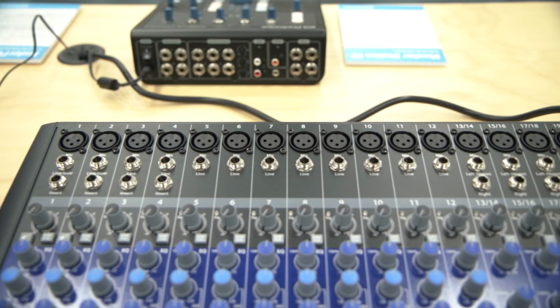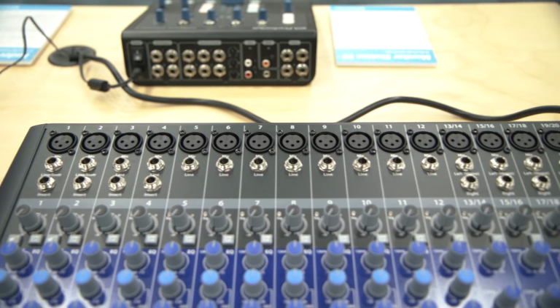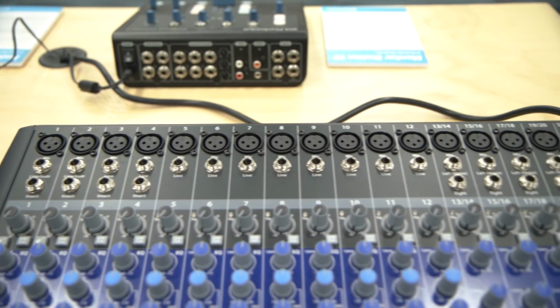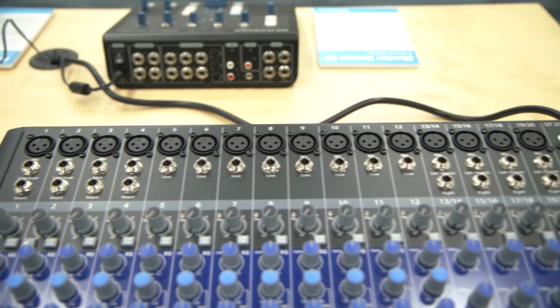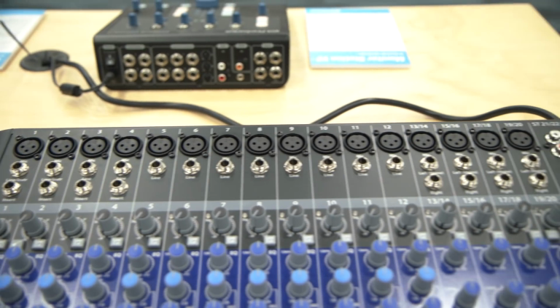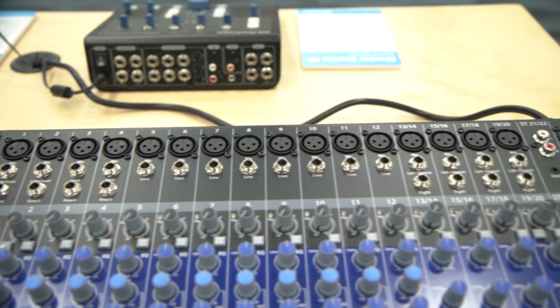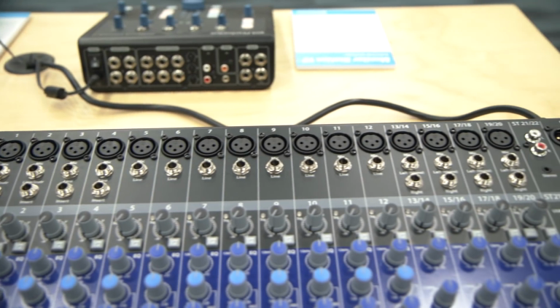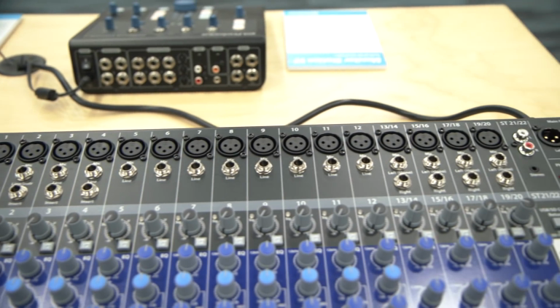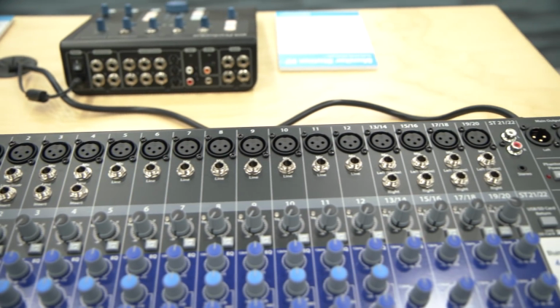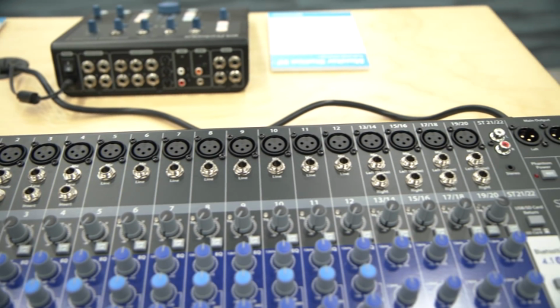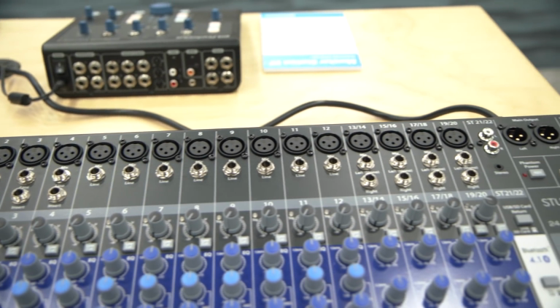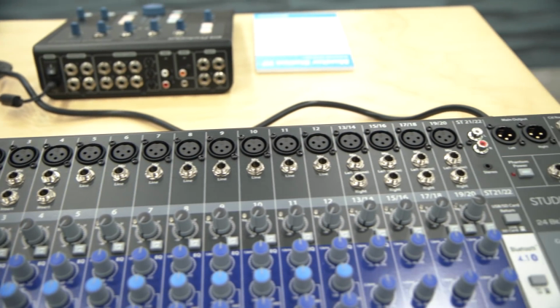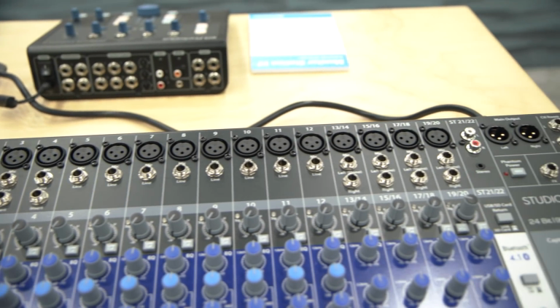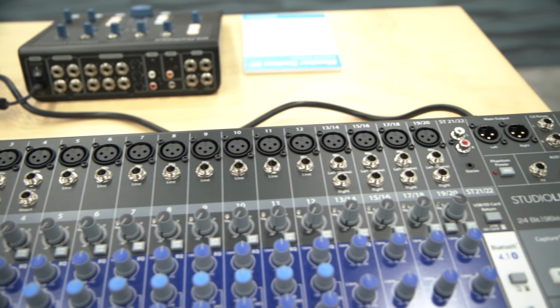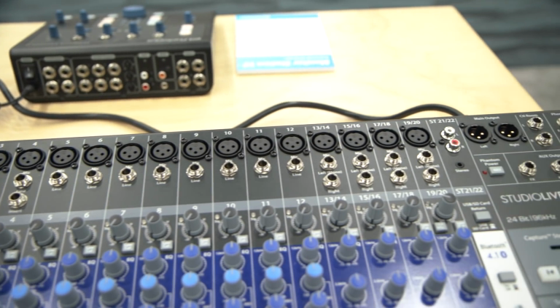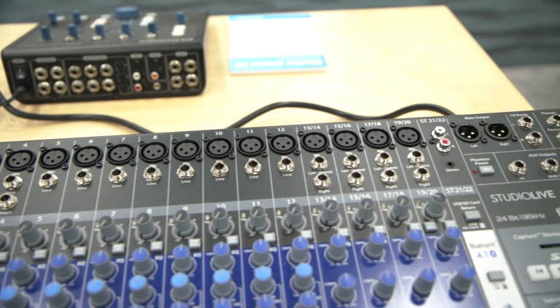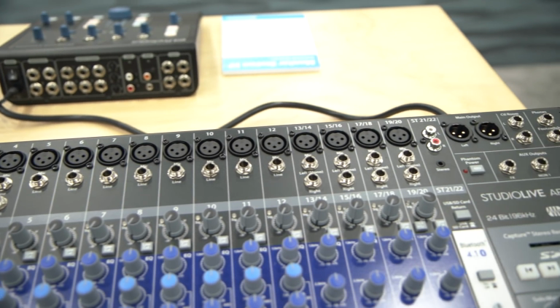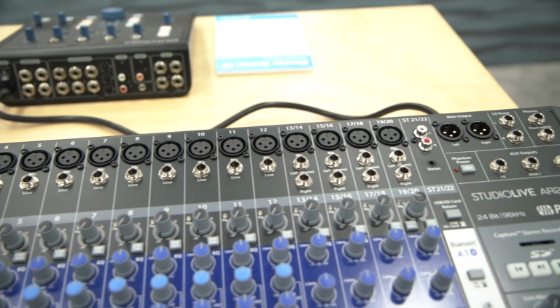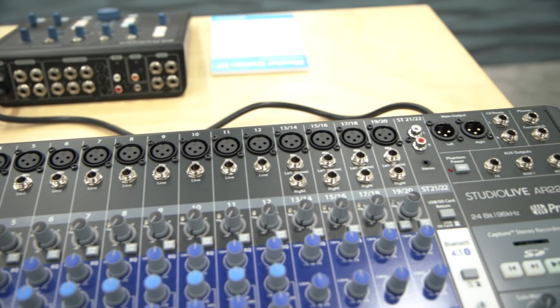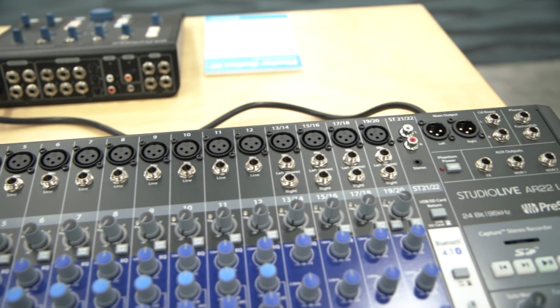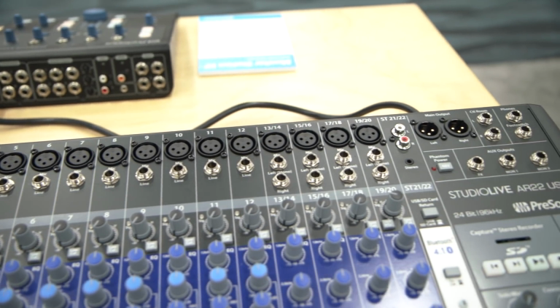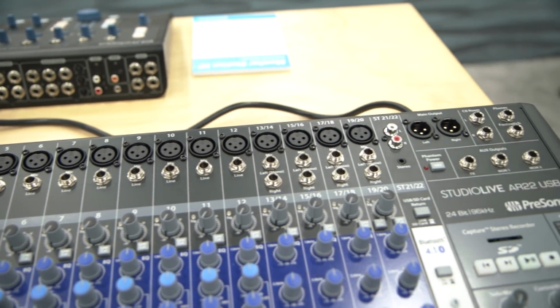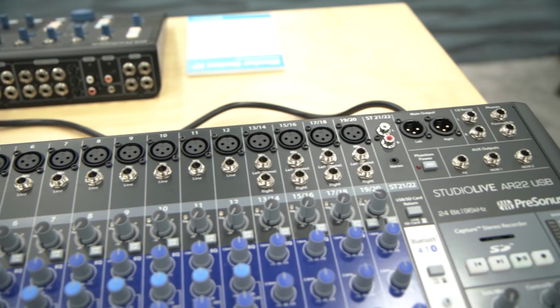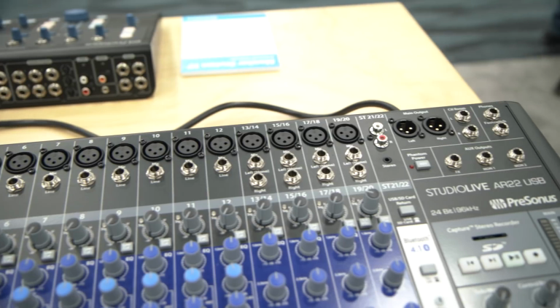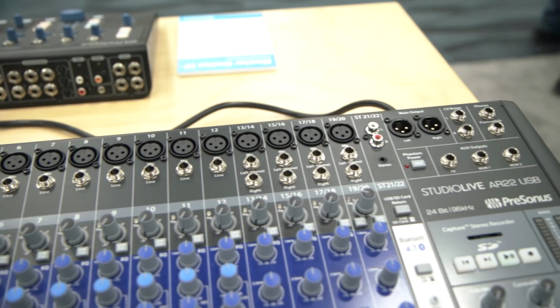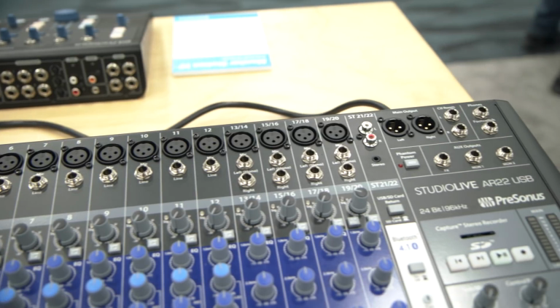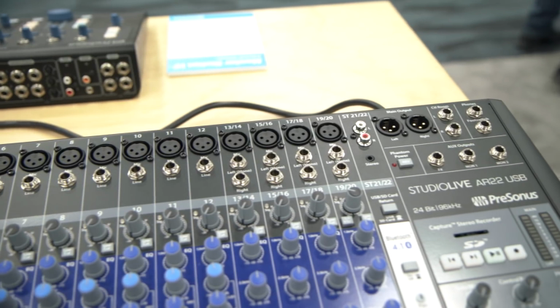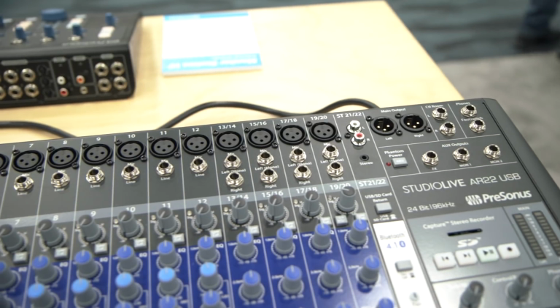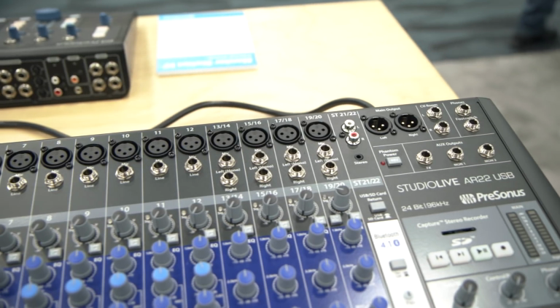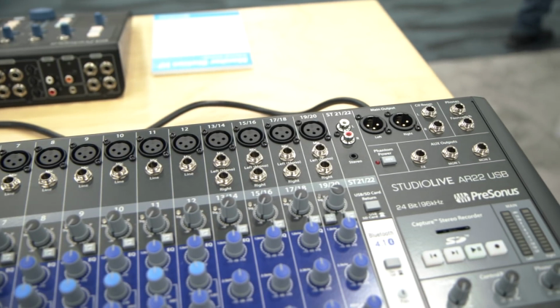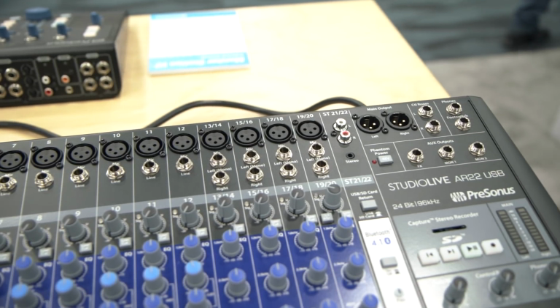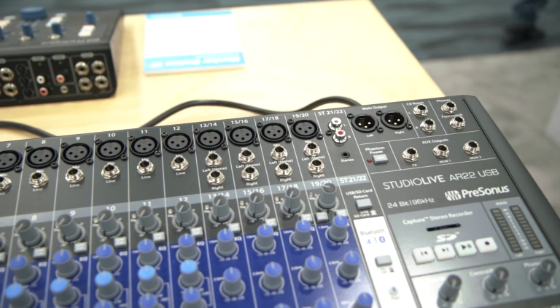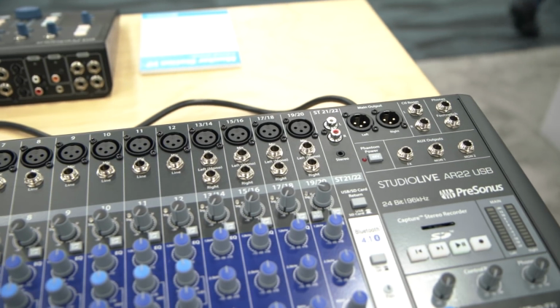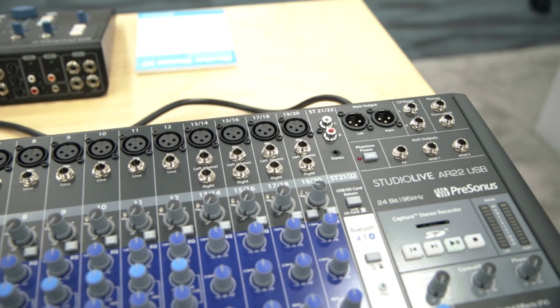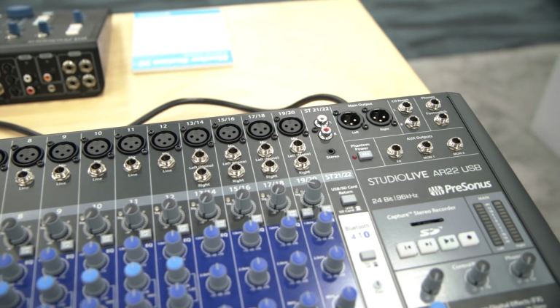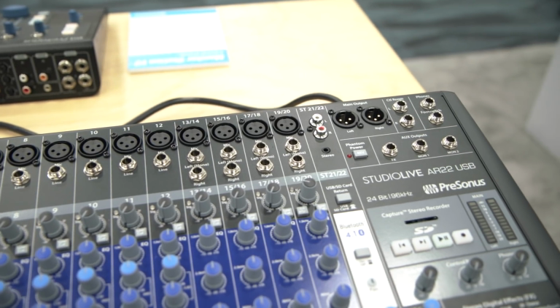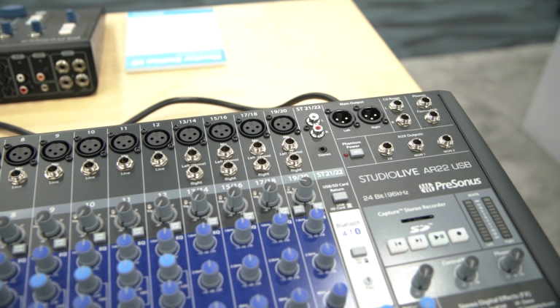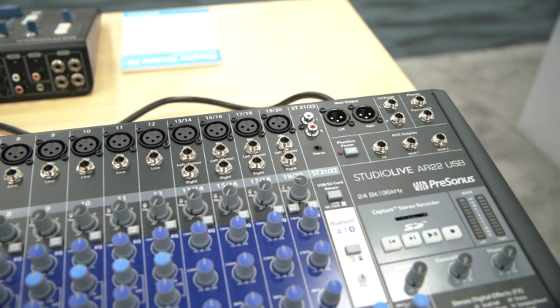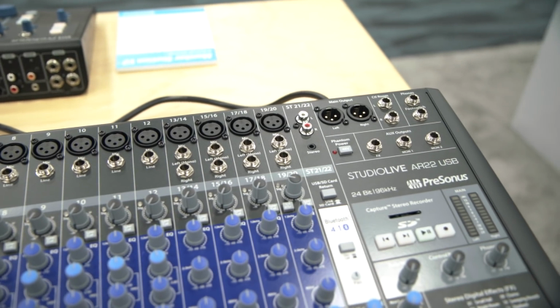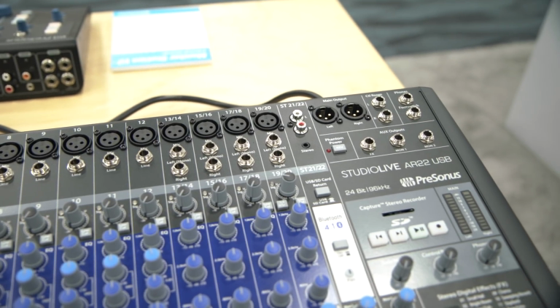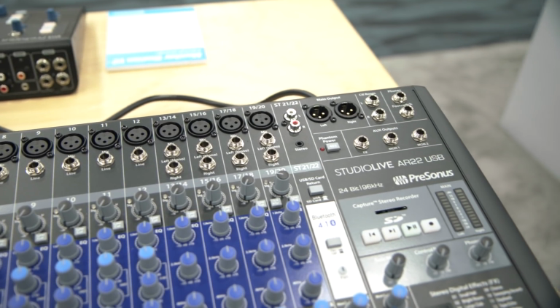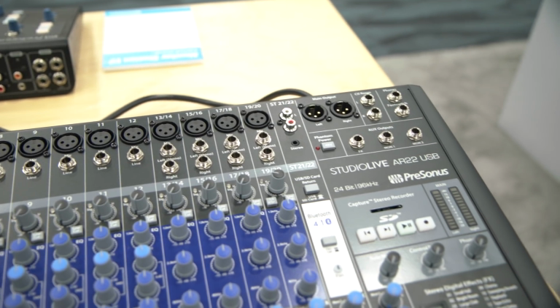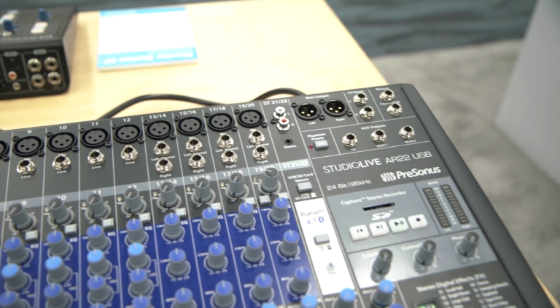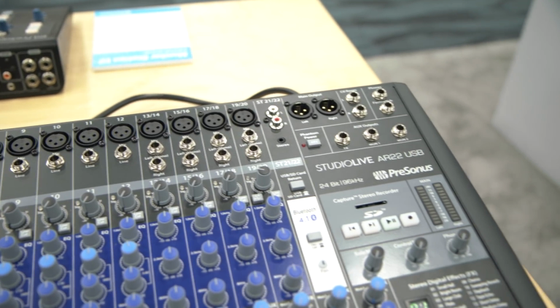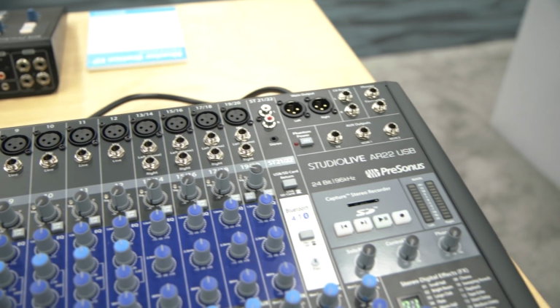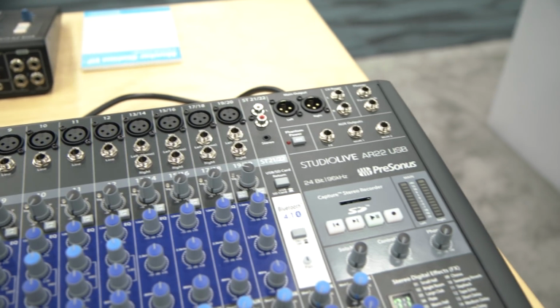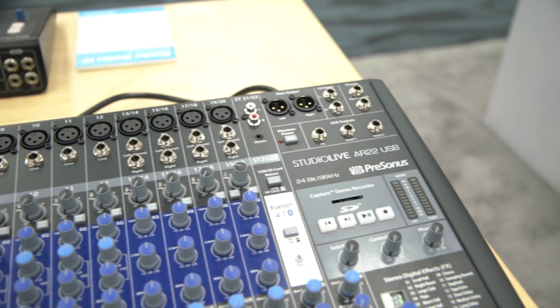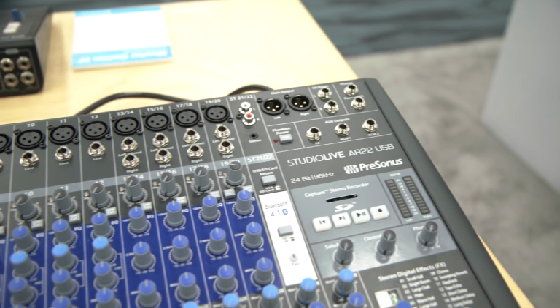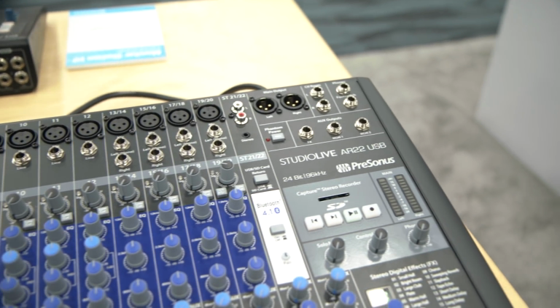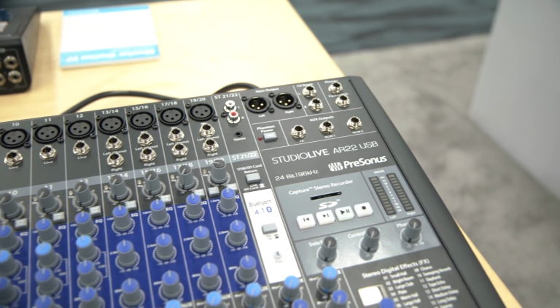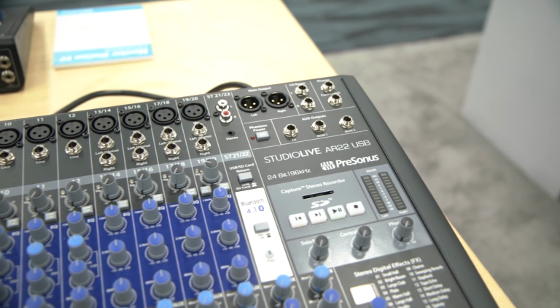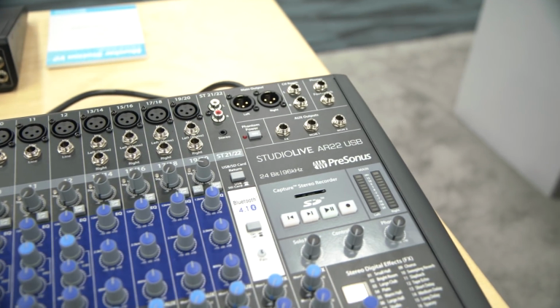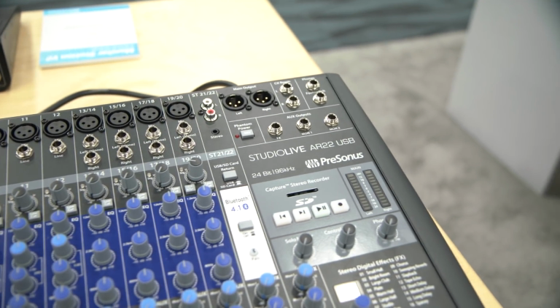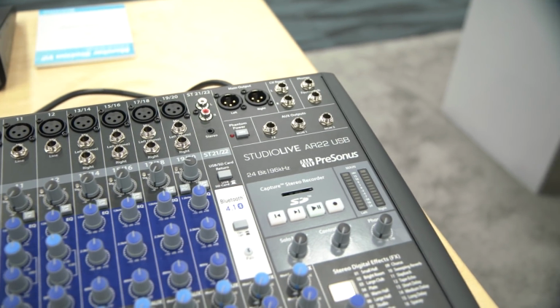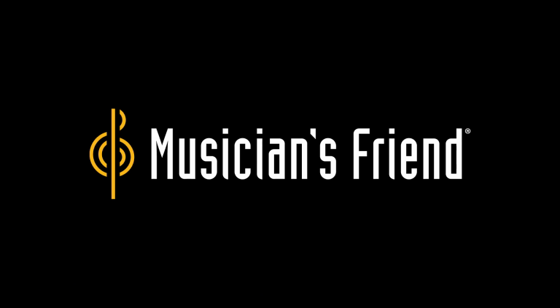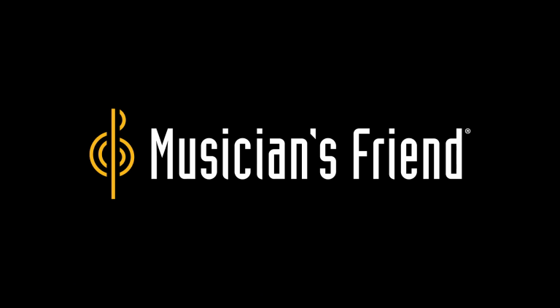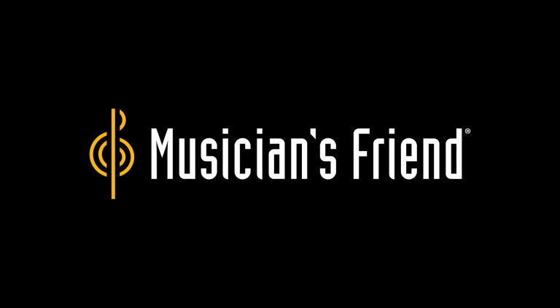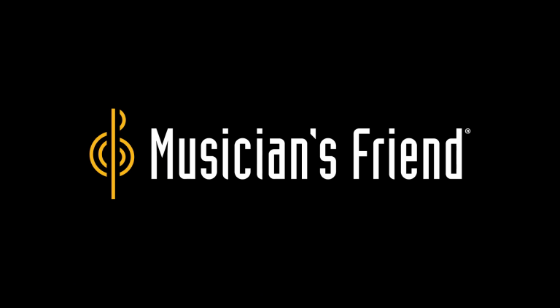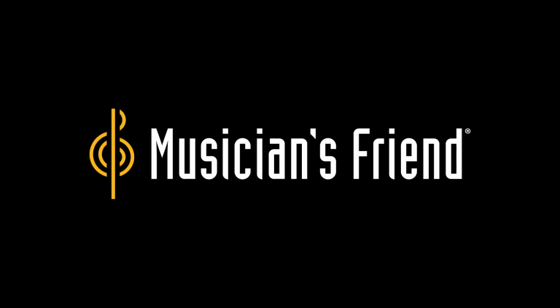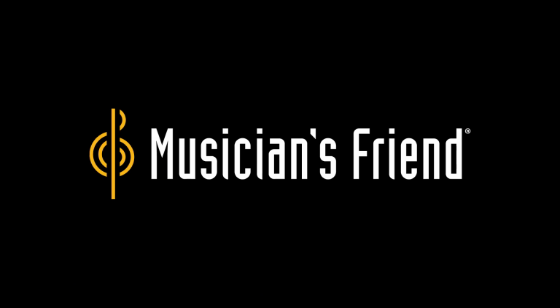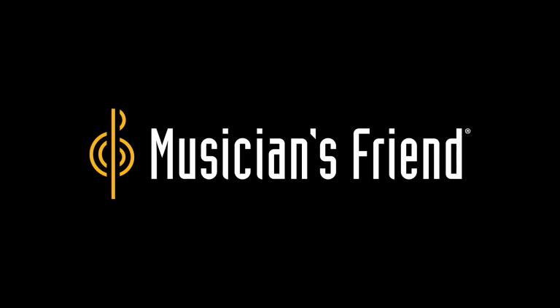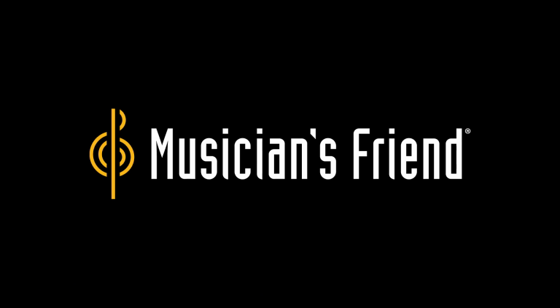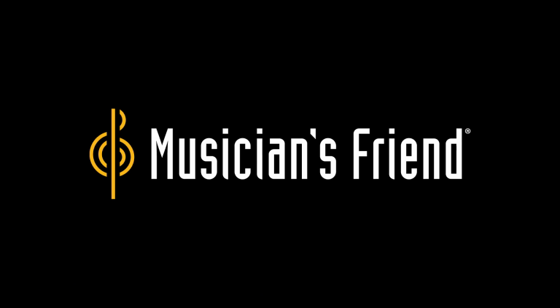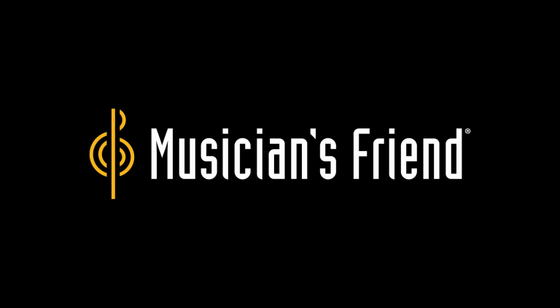And this is available right now? That's right, available now. Well, thank you so much, Ray, and if you'd like more information, head to MusiciansFriend.com.